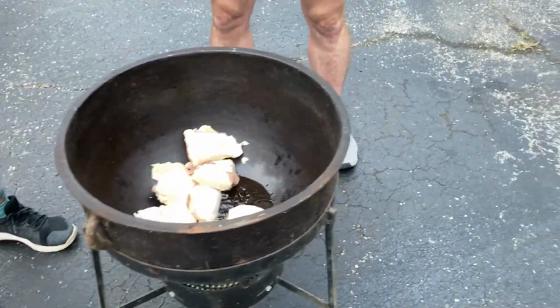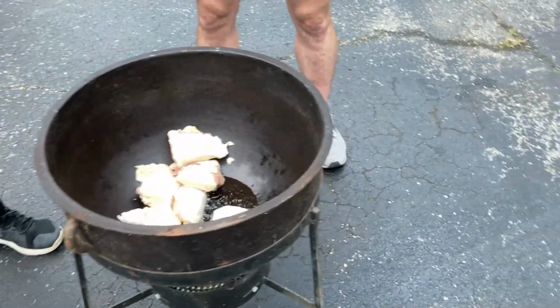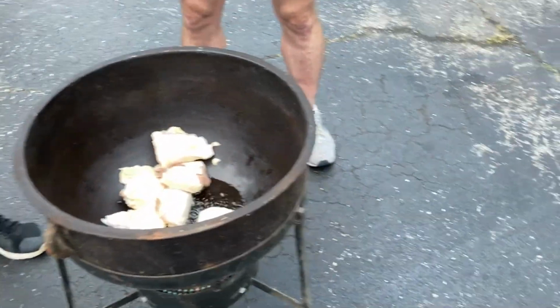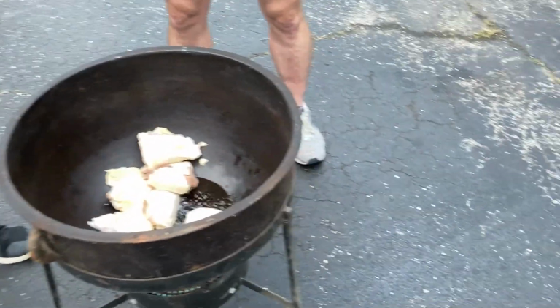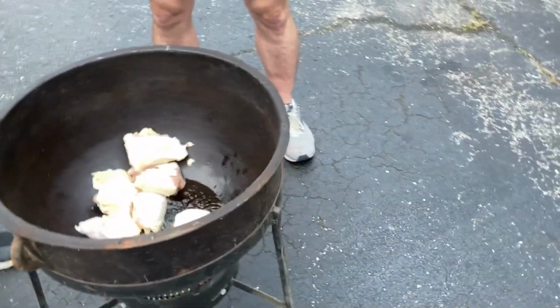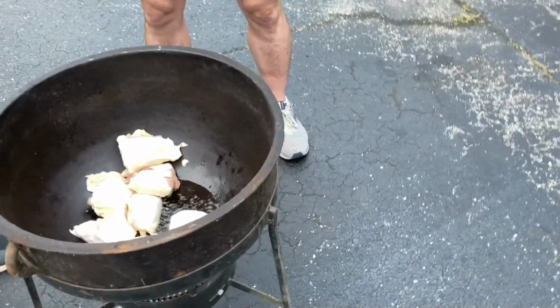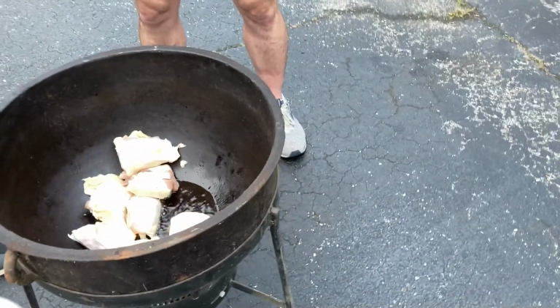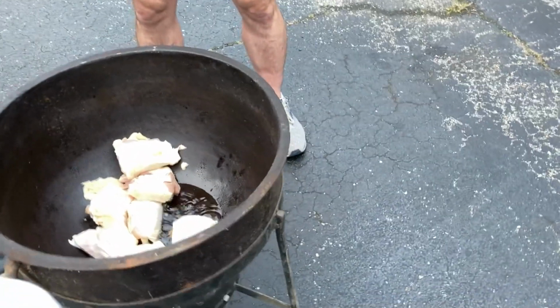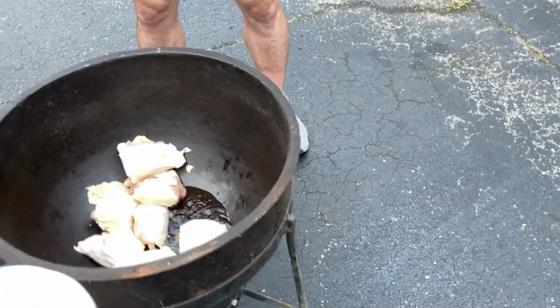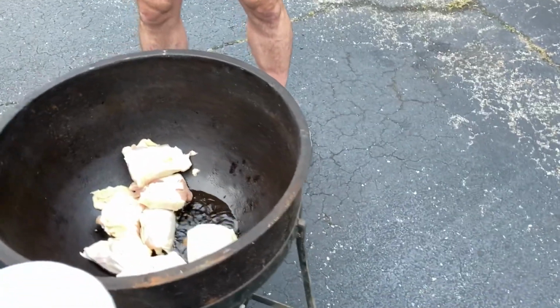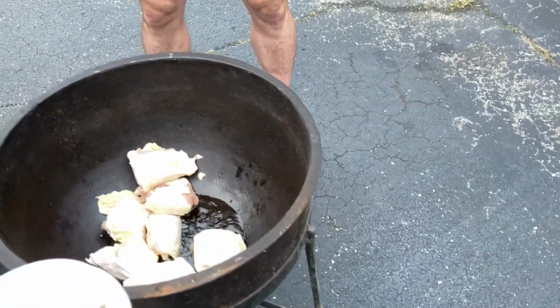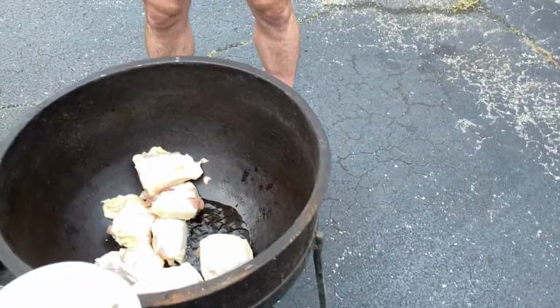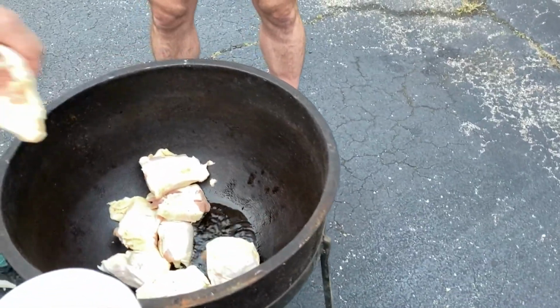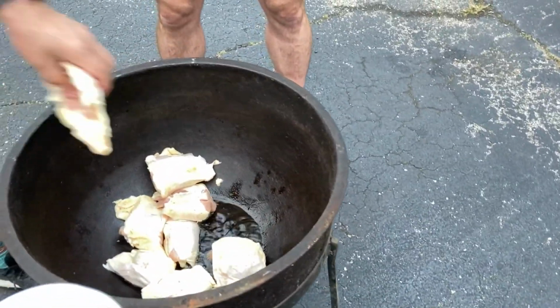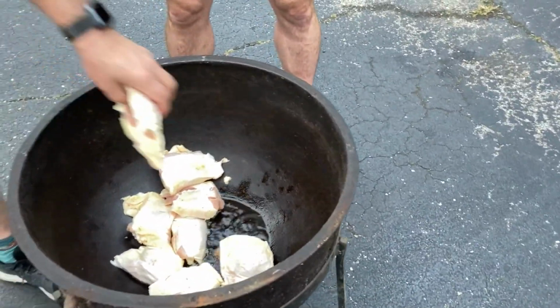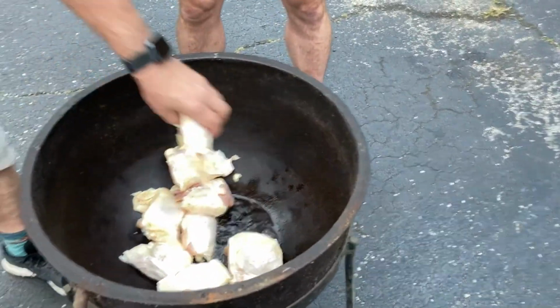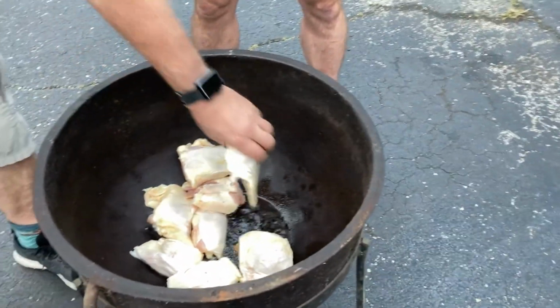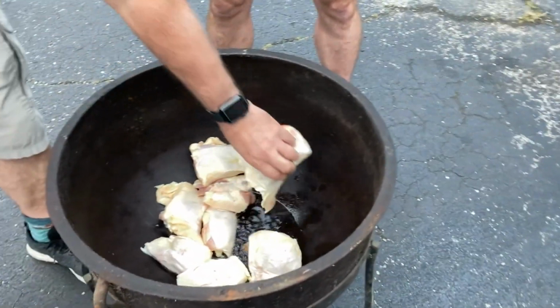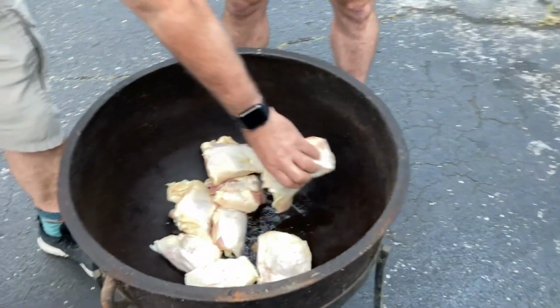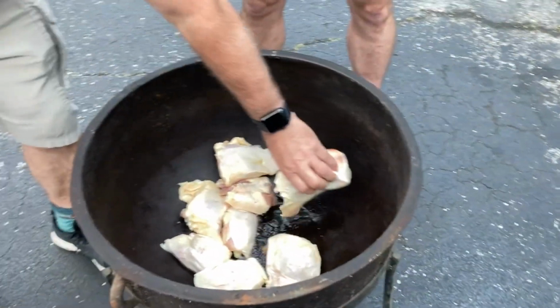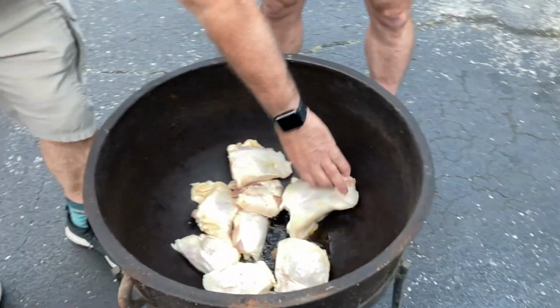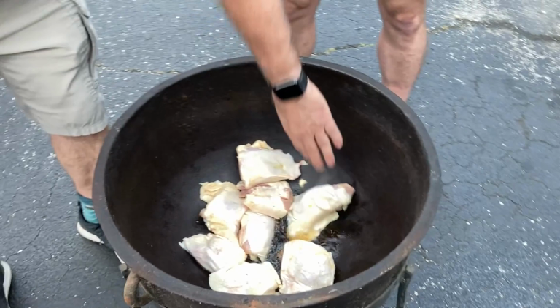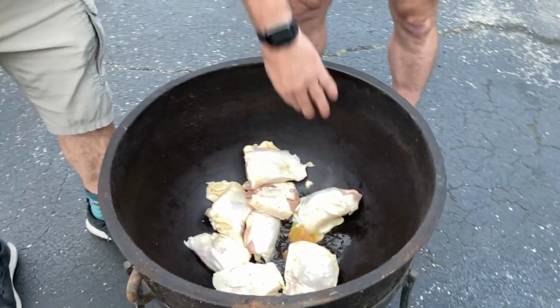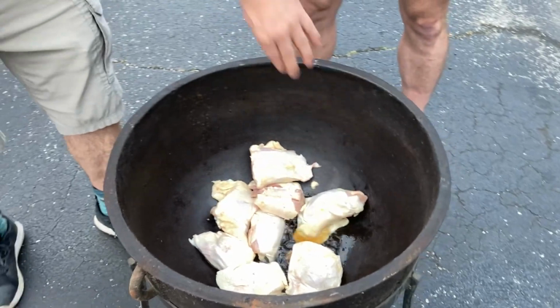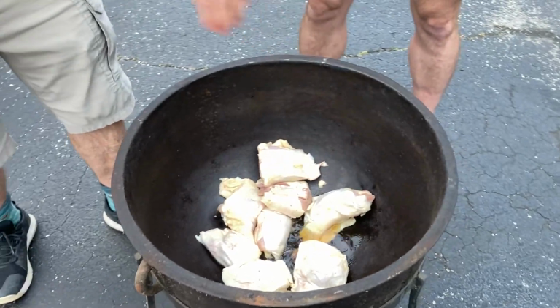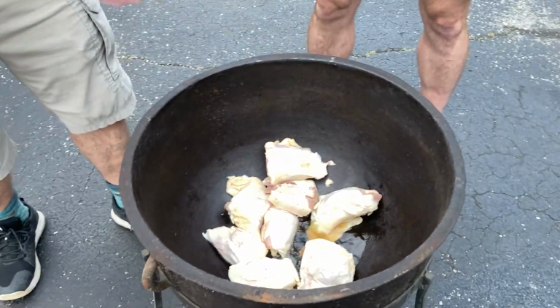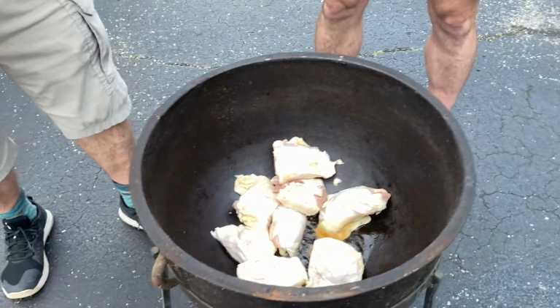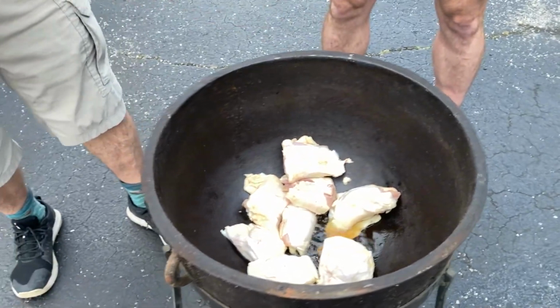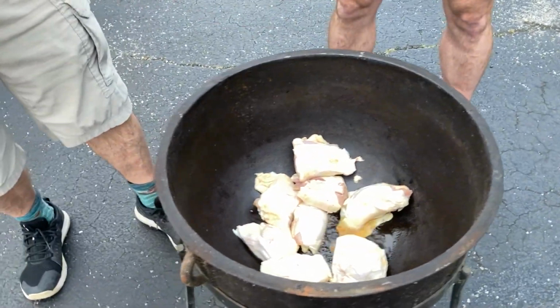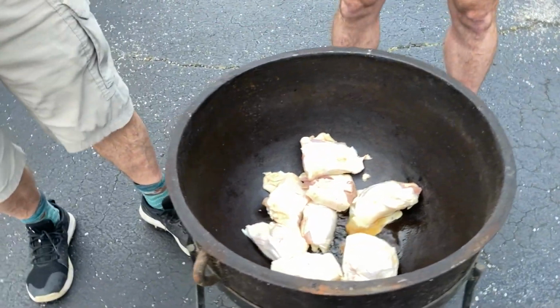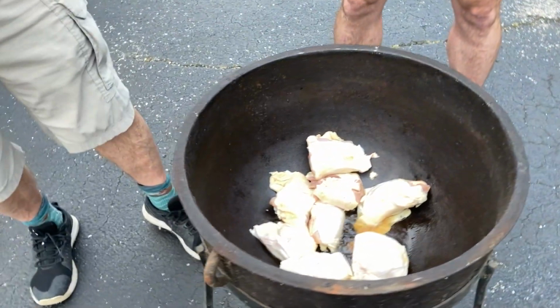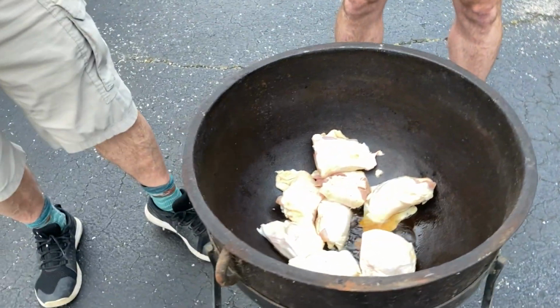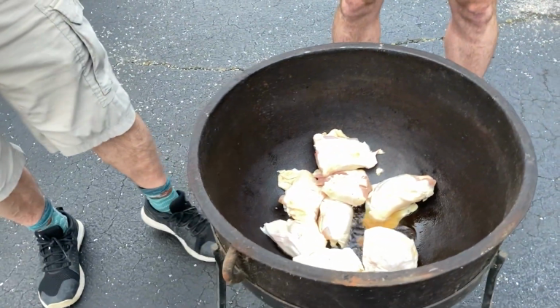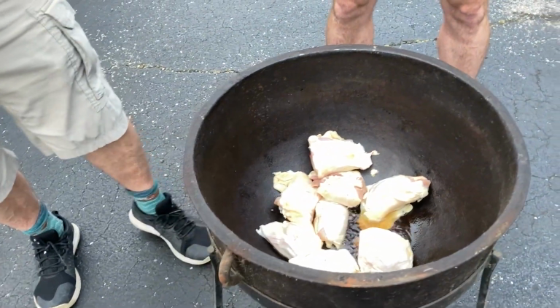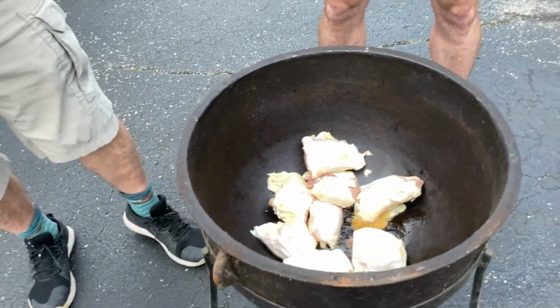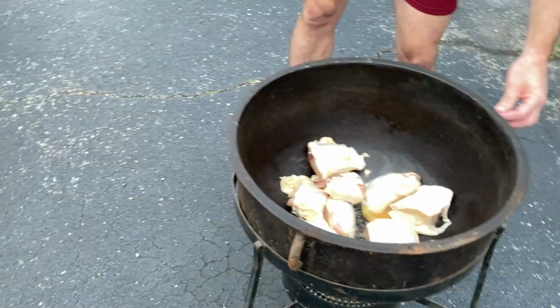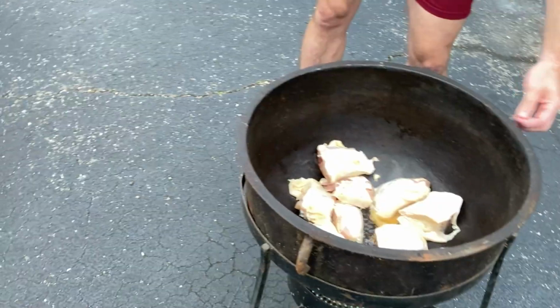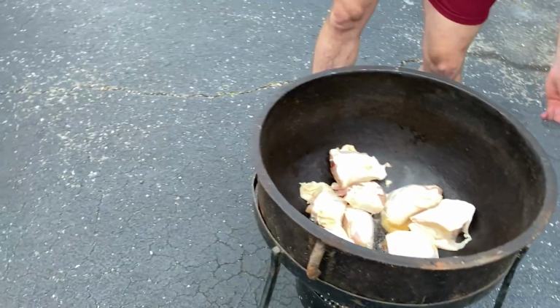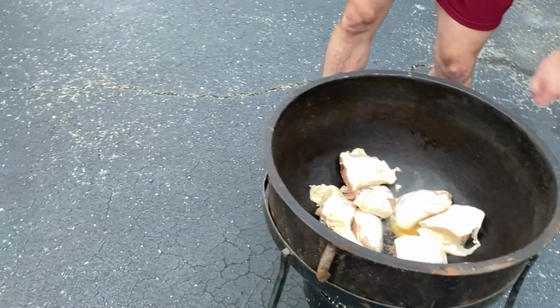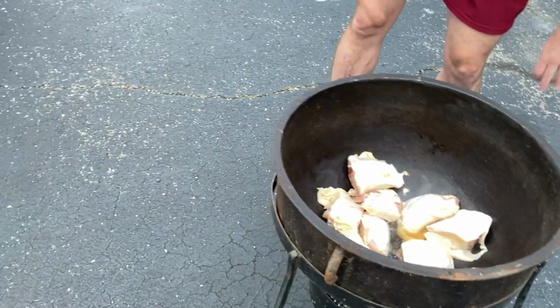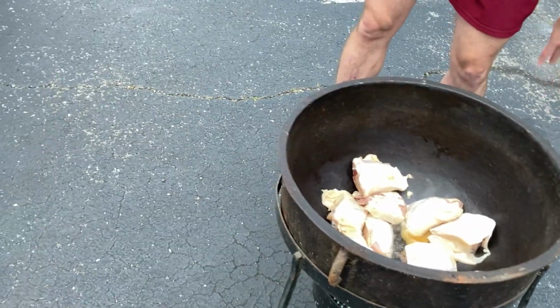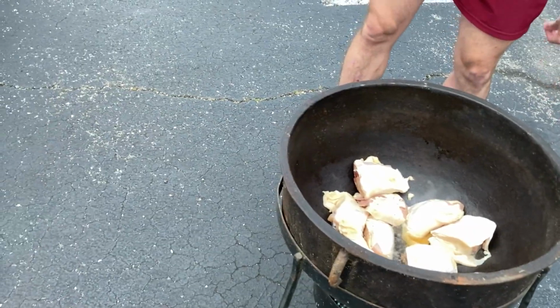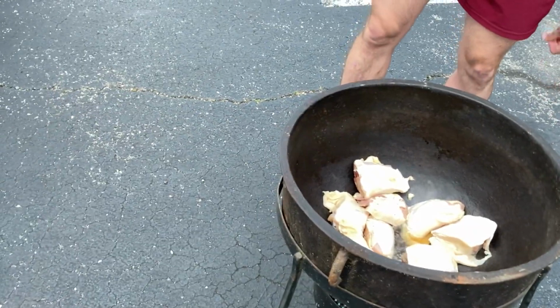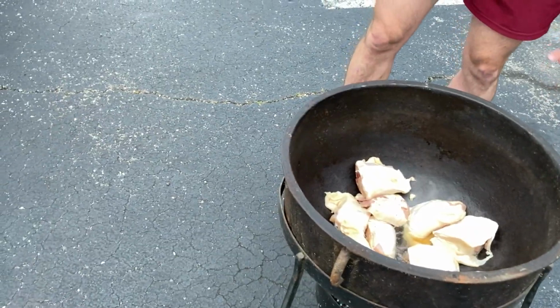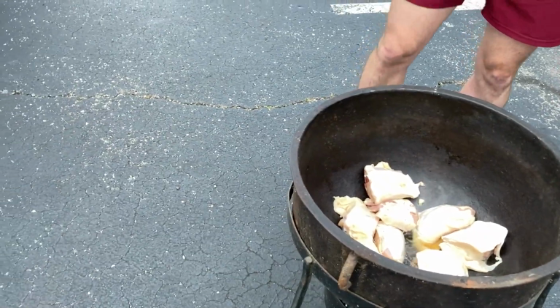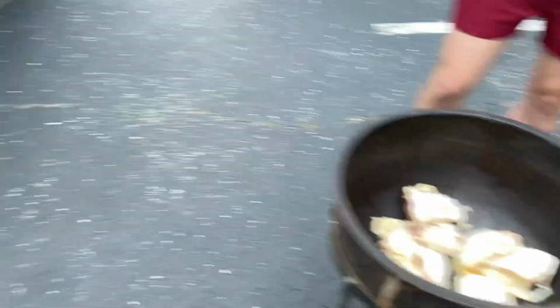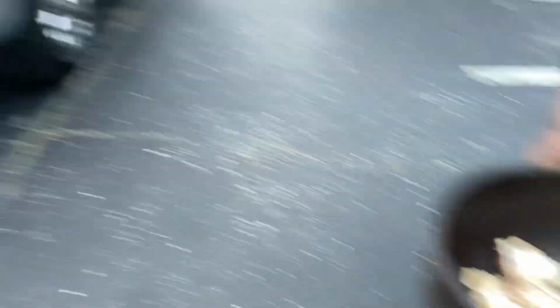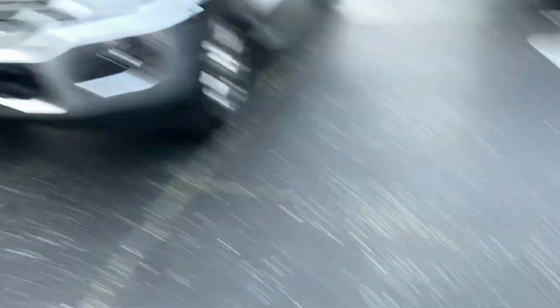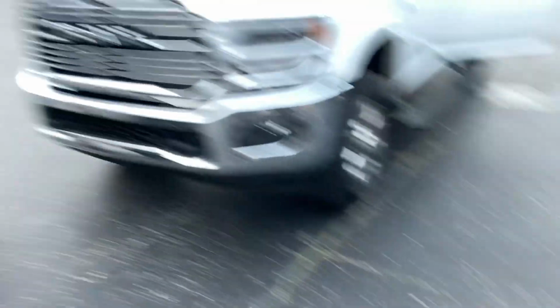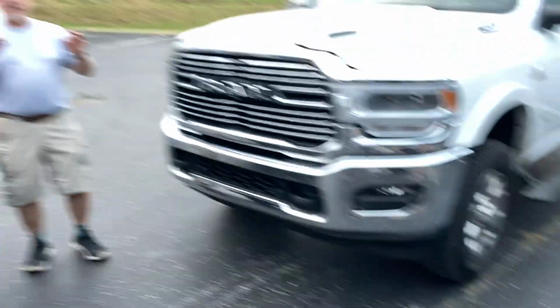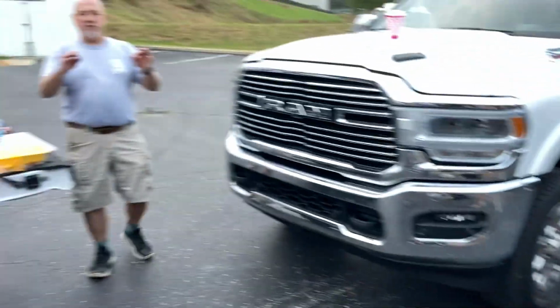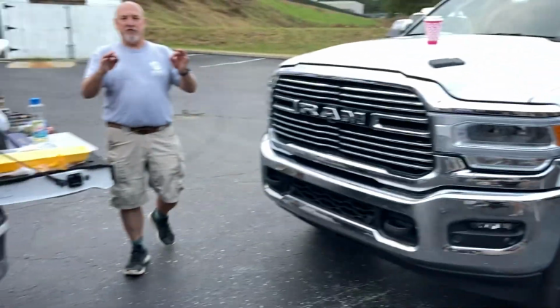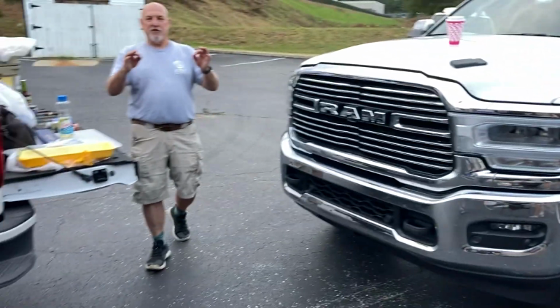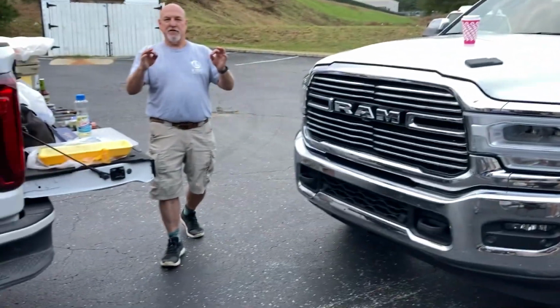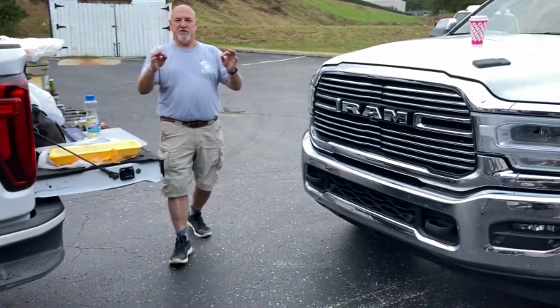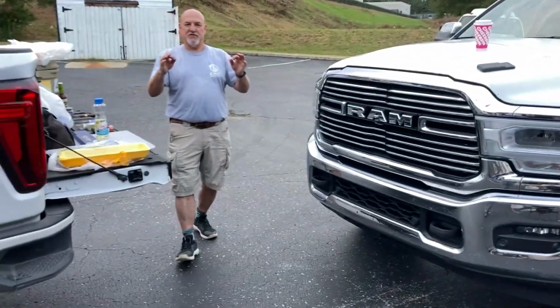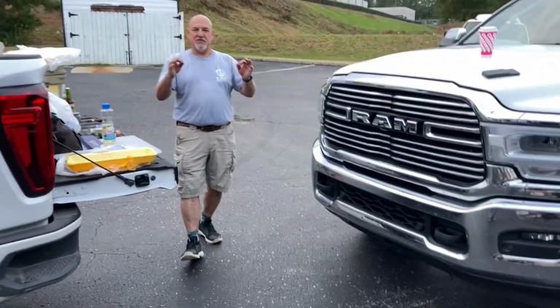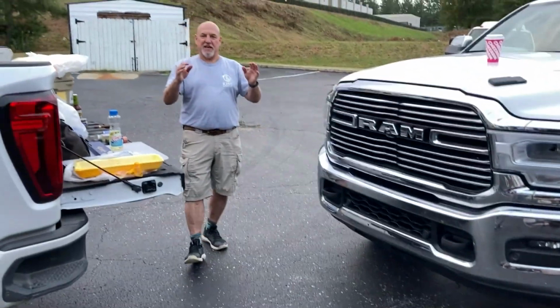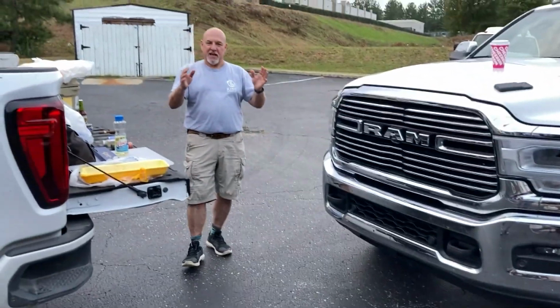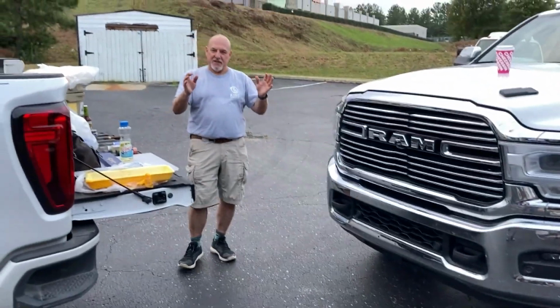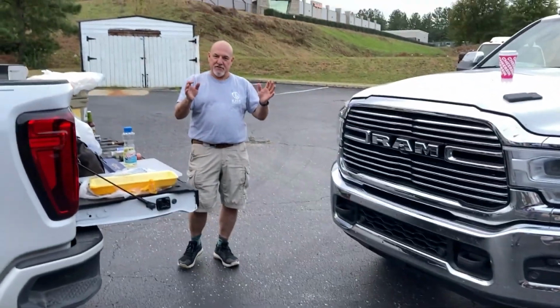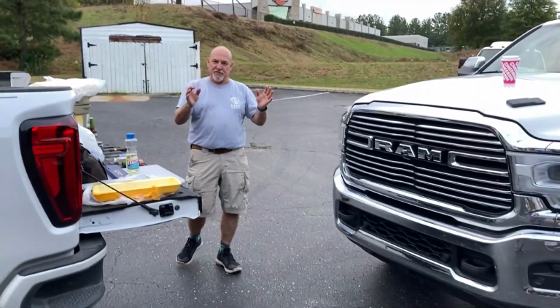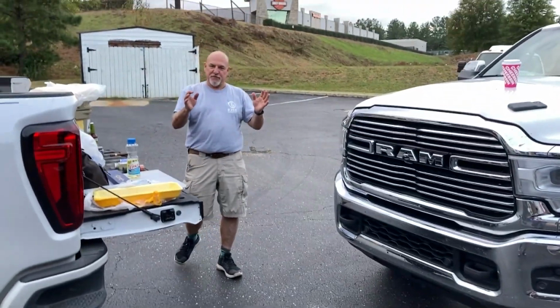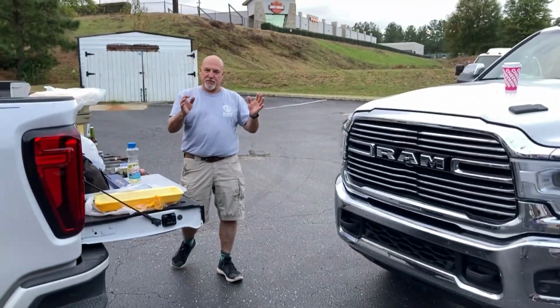Today I'm gonna show you how he cooks his jambalaya. This is not American food — this is Cajun food.